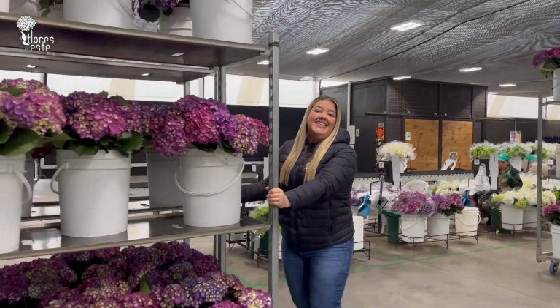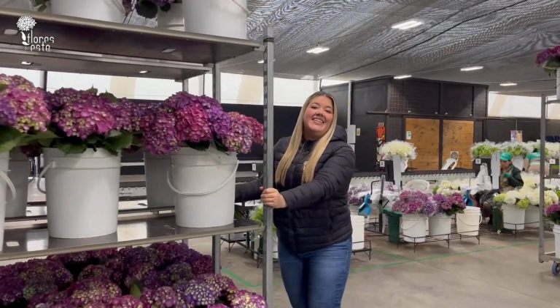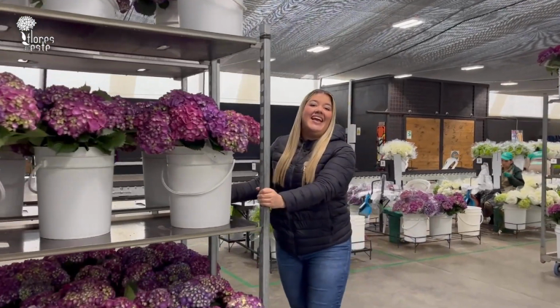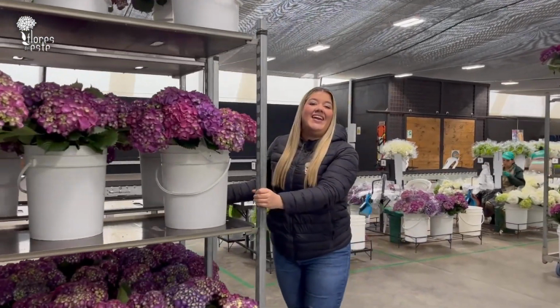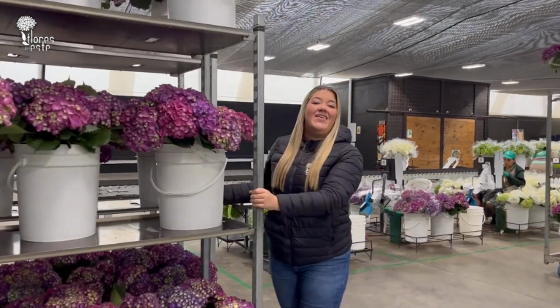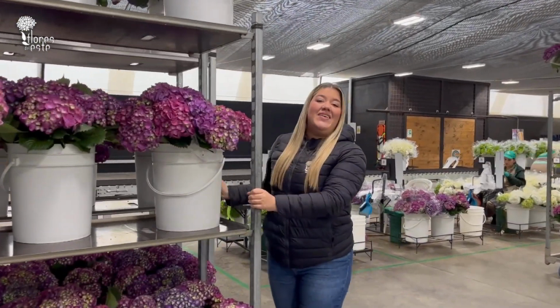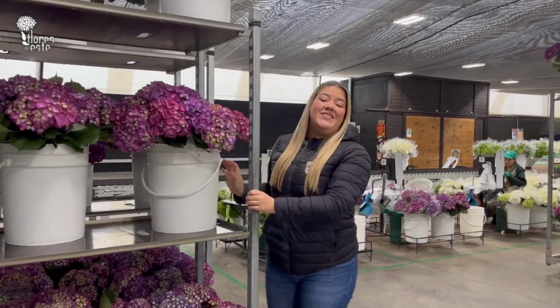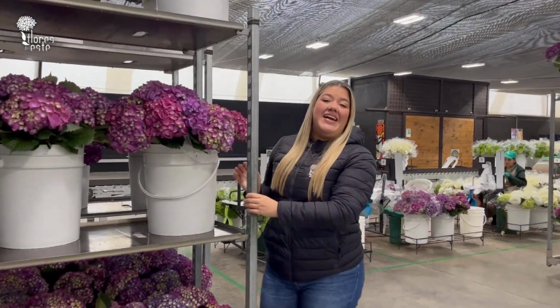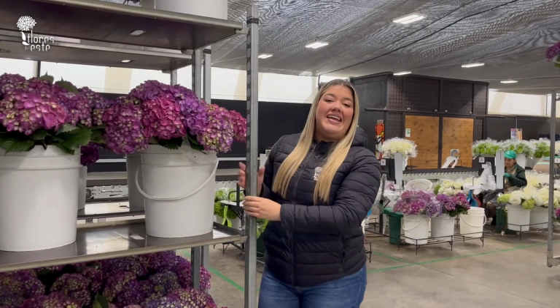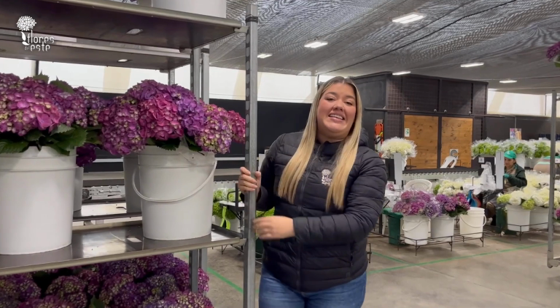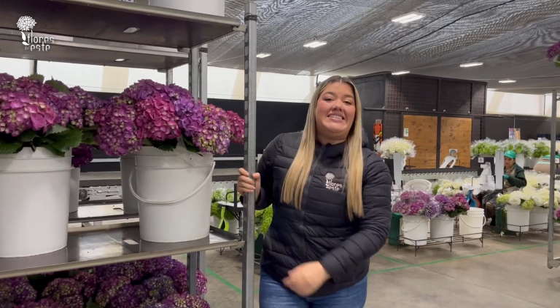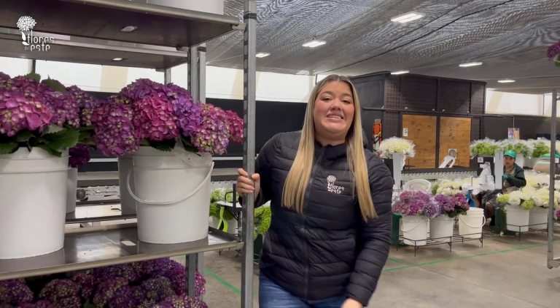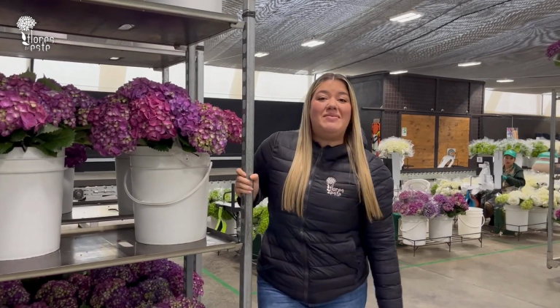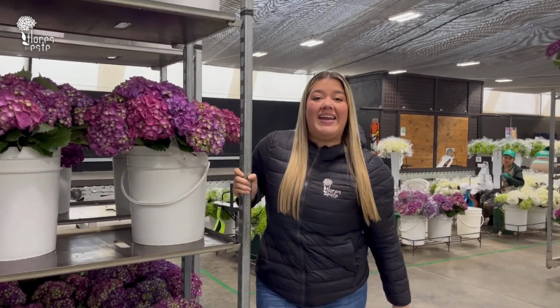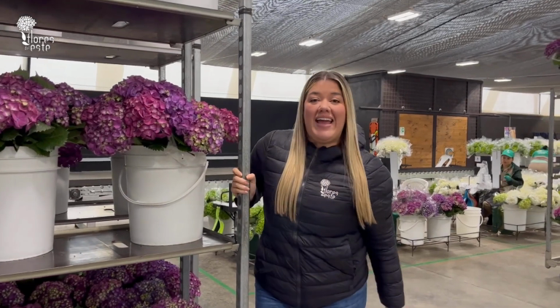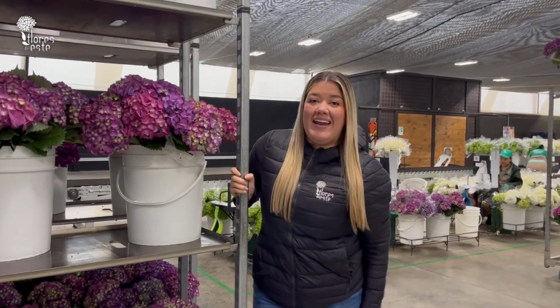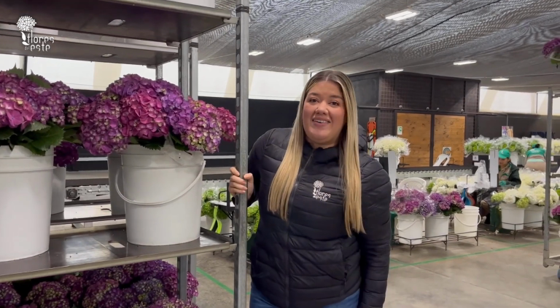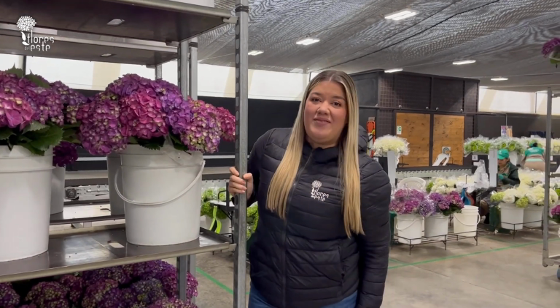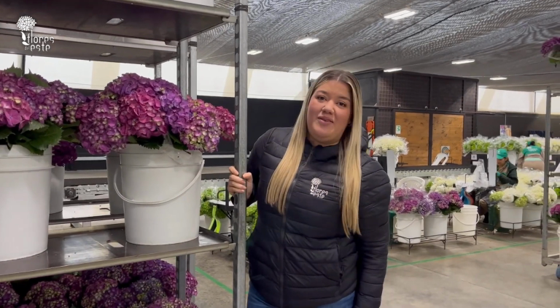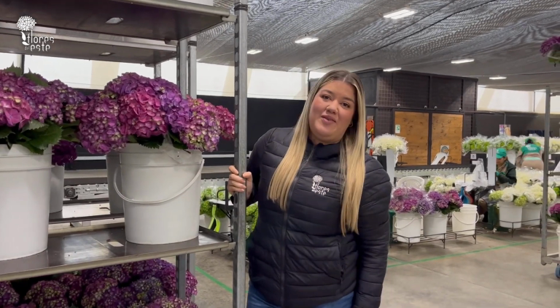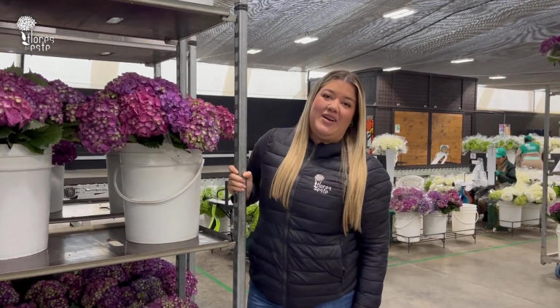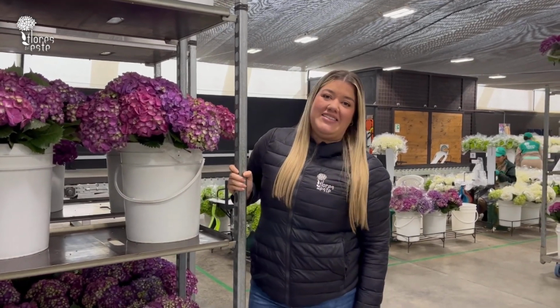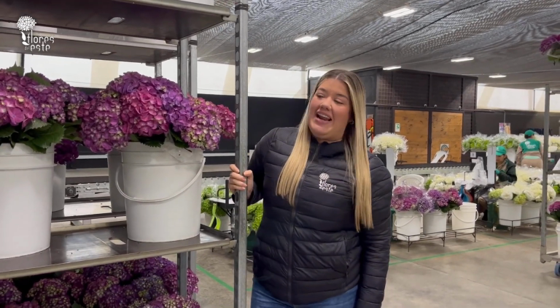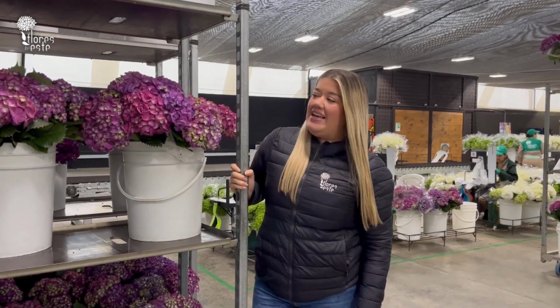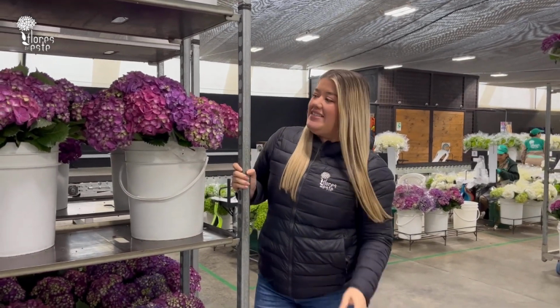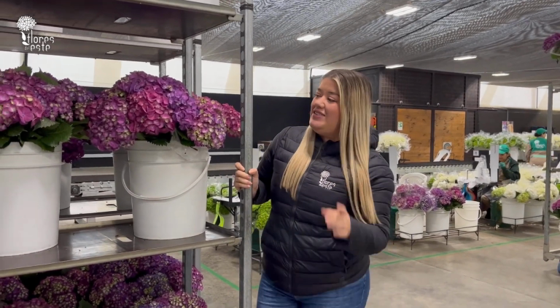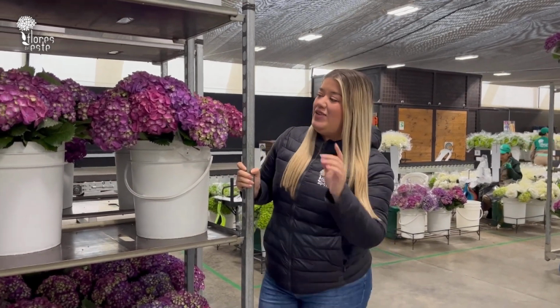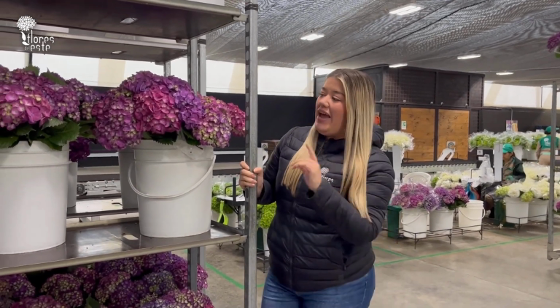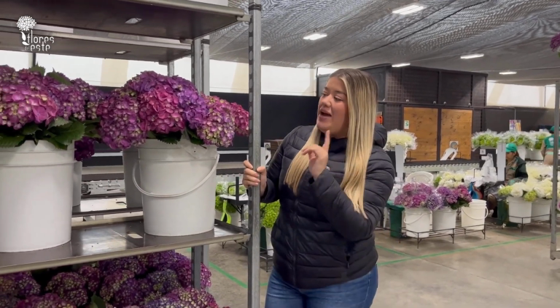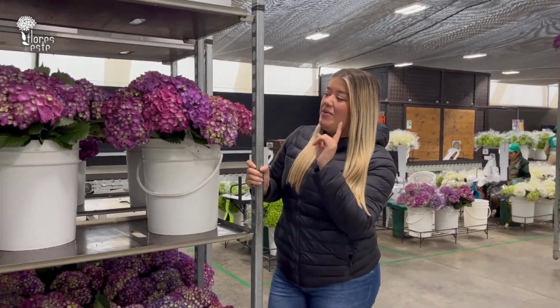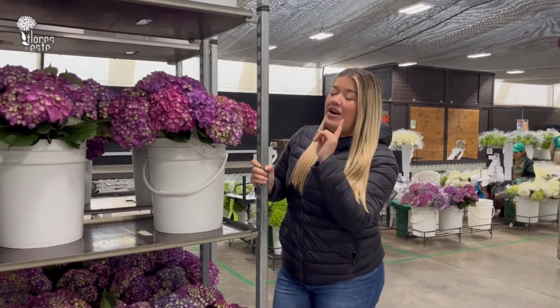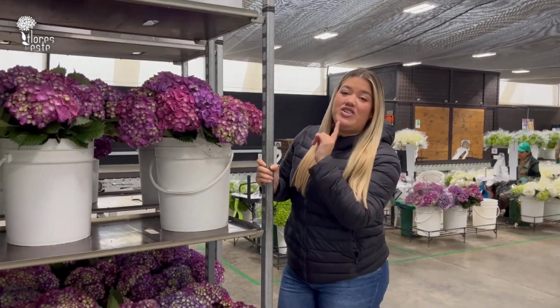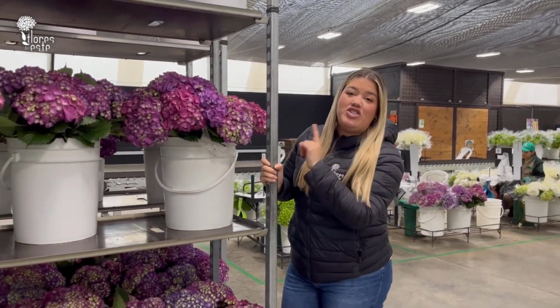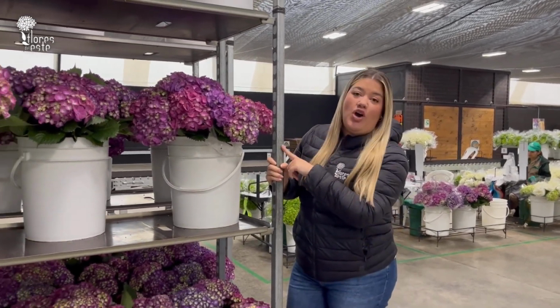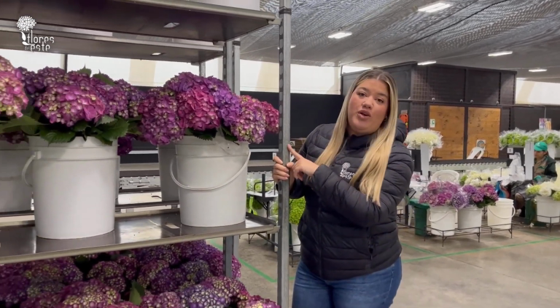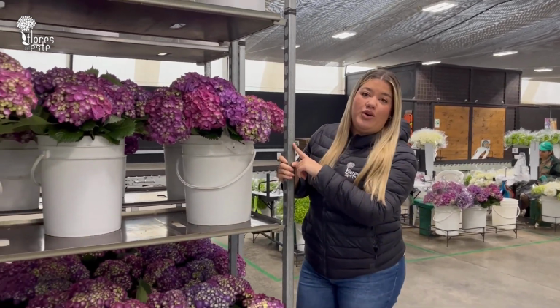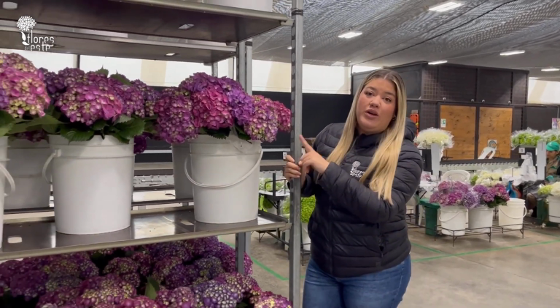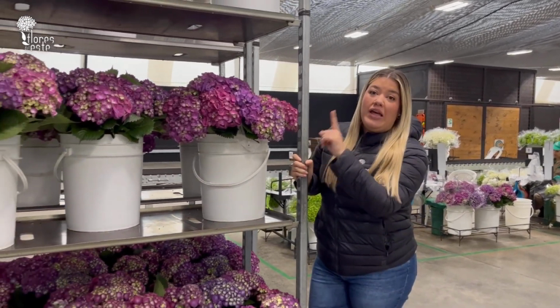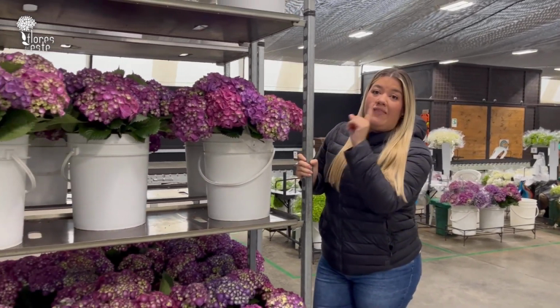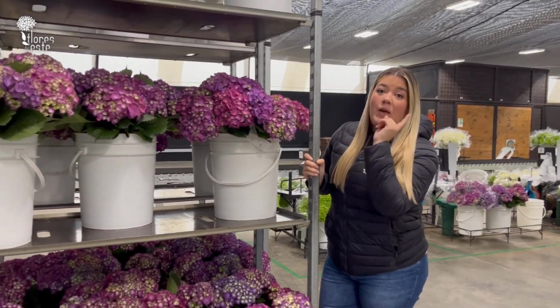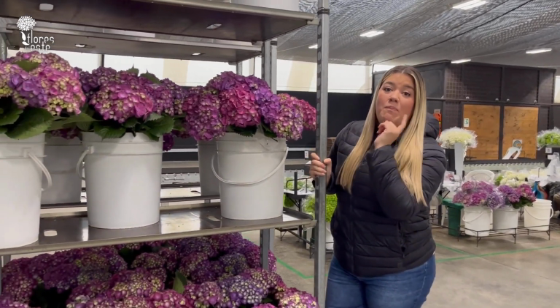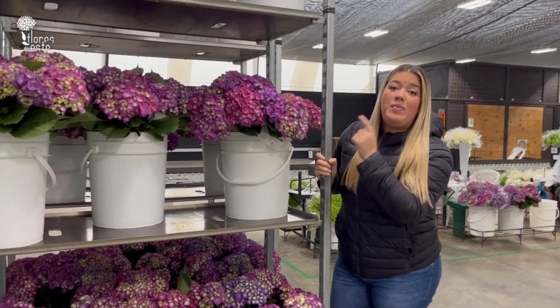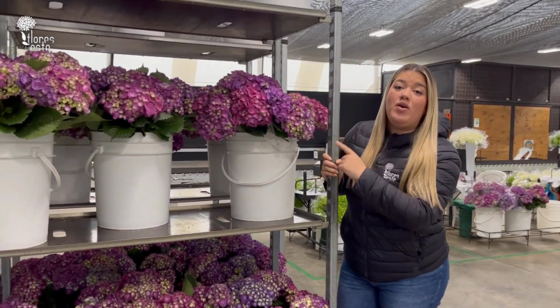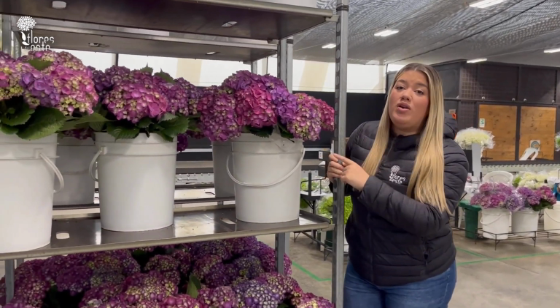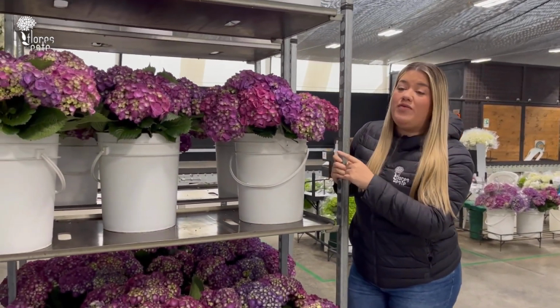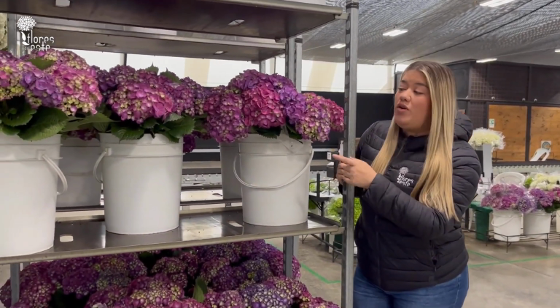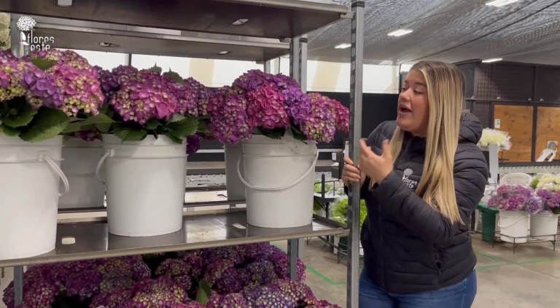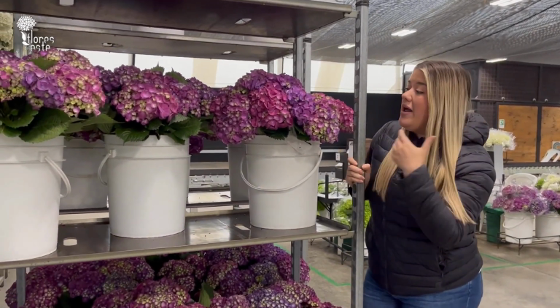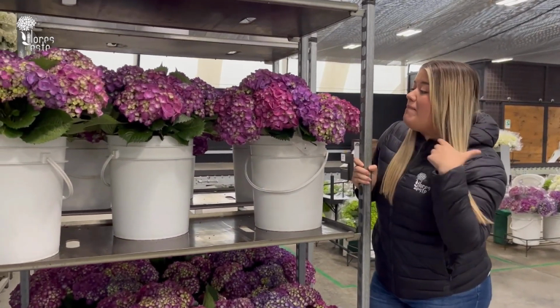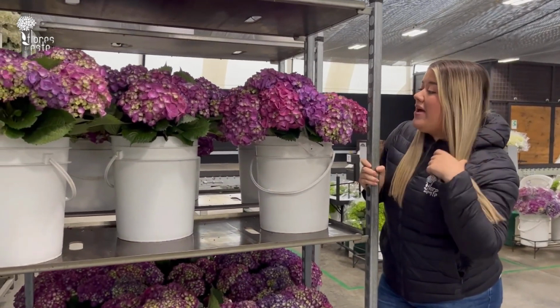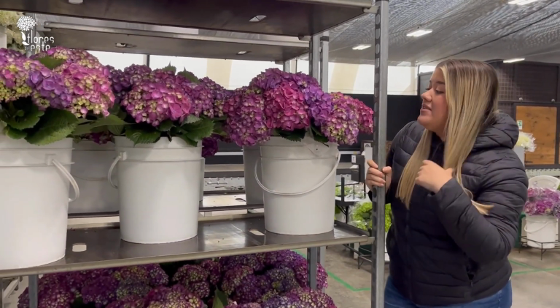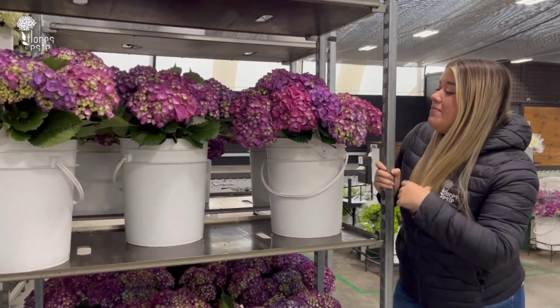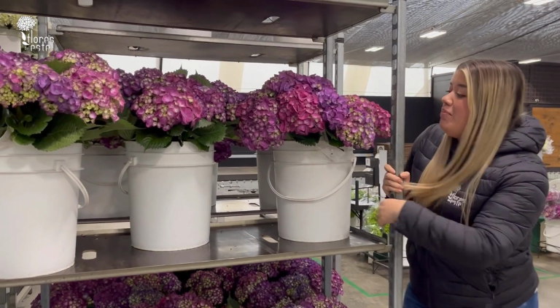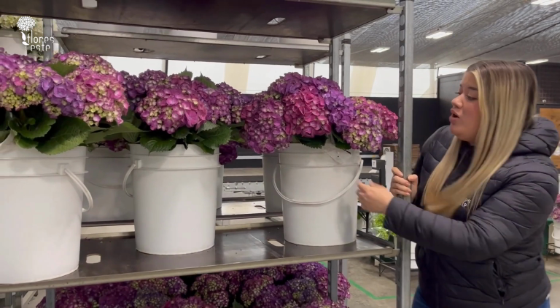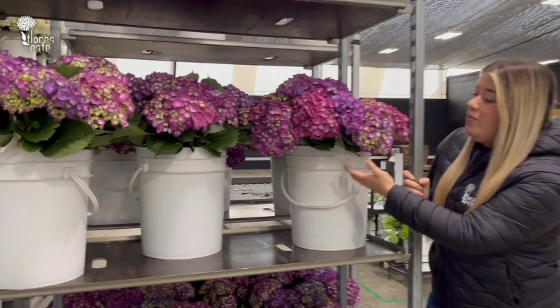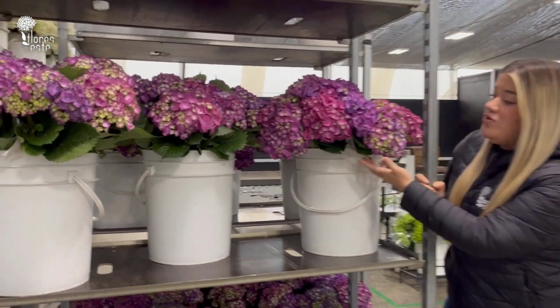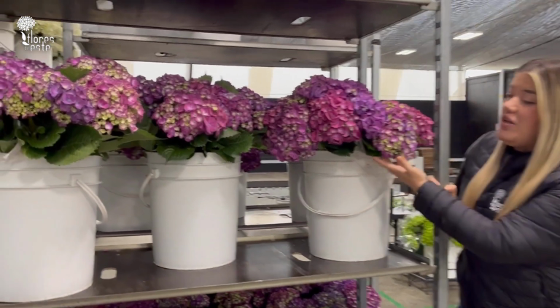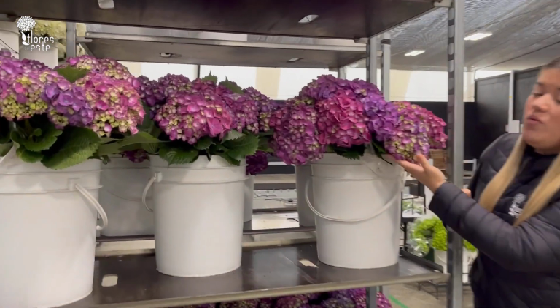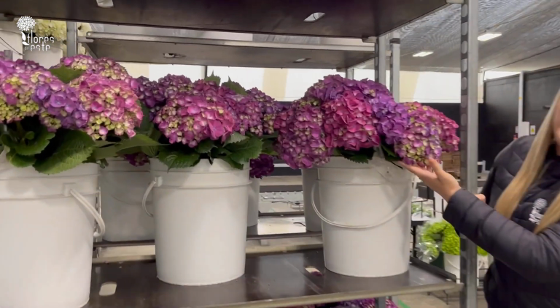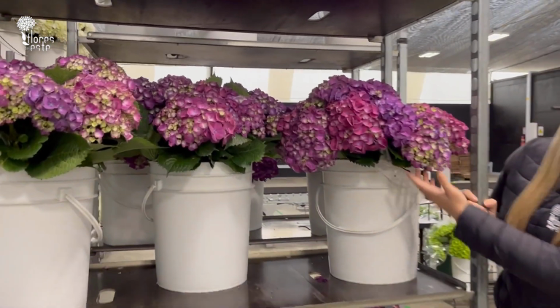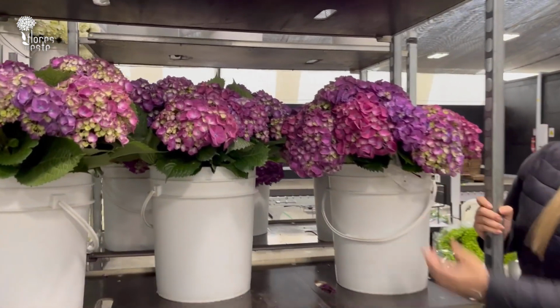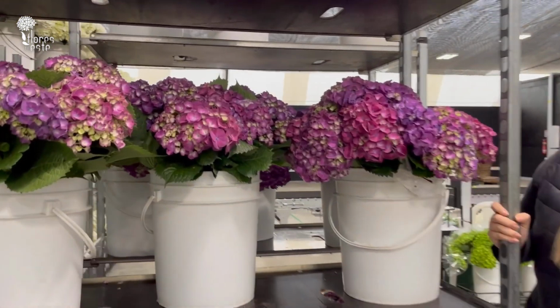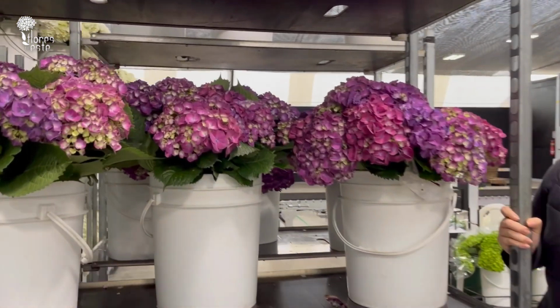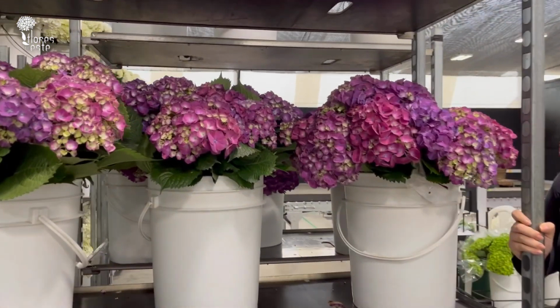Hello everybody, this is Mariana from Clare de Les, and today I'm going to show you the beautiful and amazing purples that we have available.